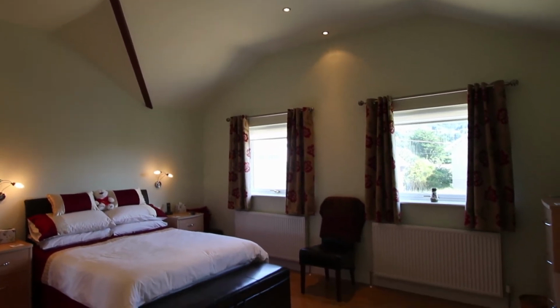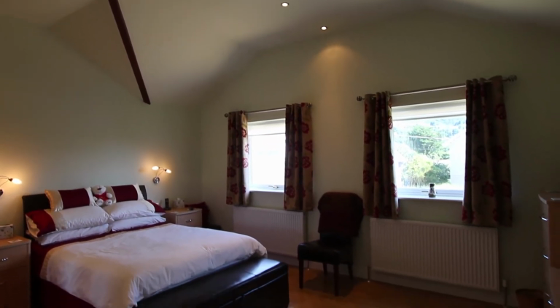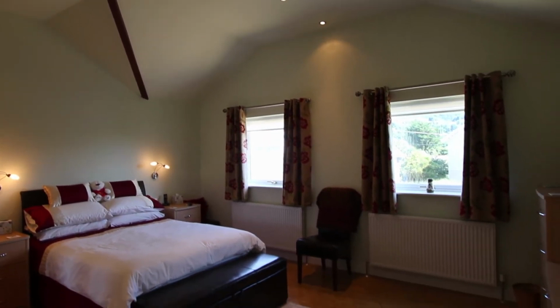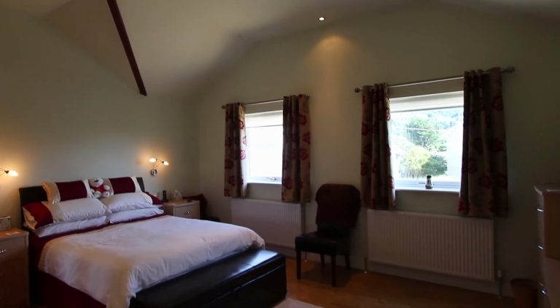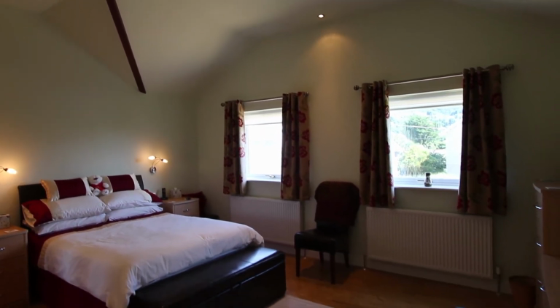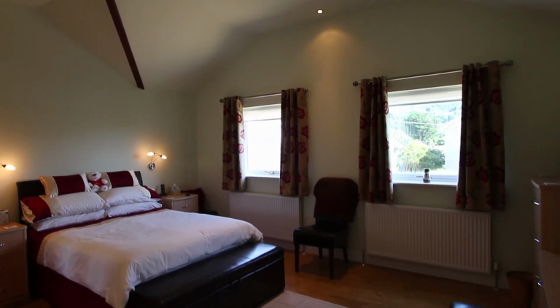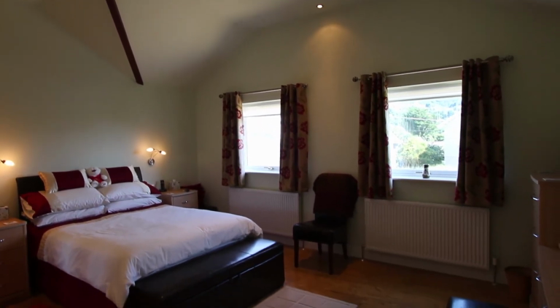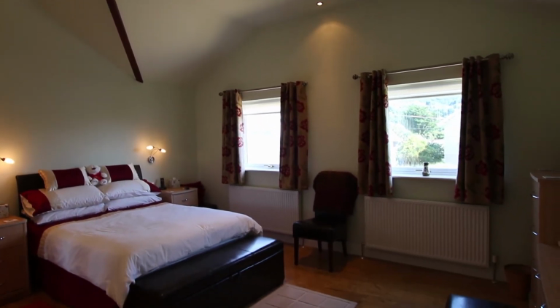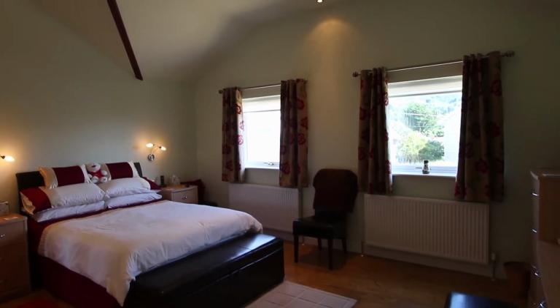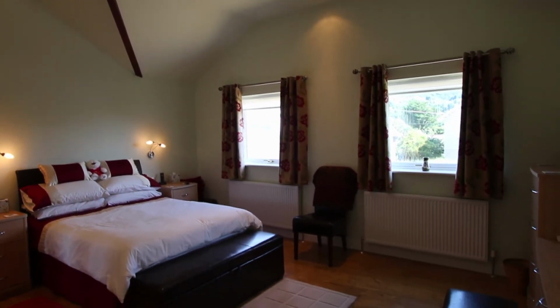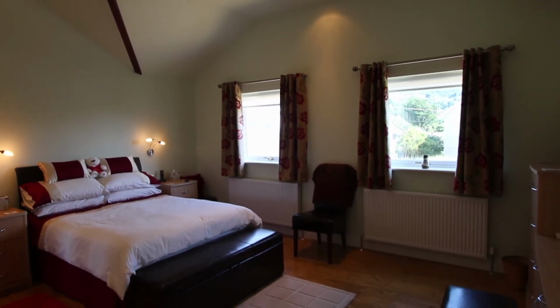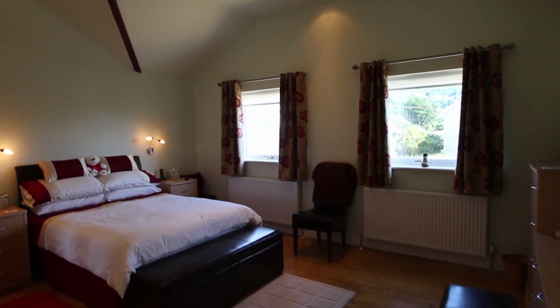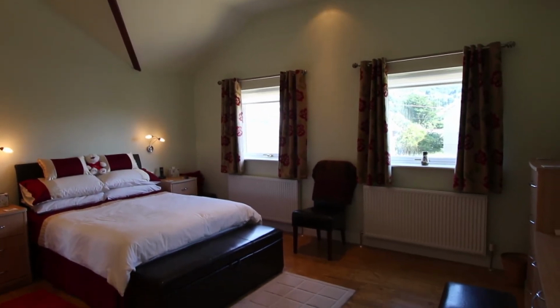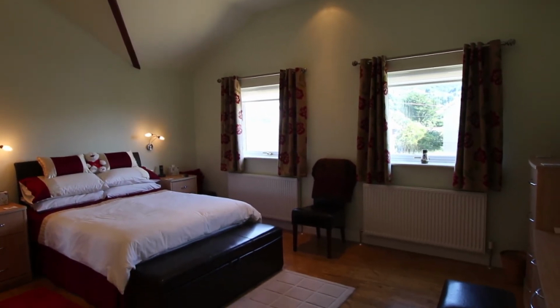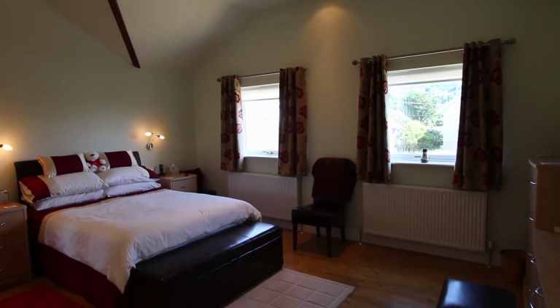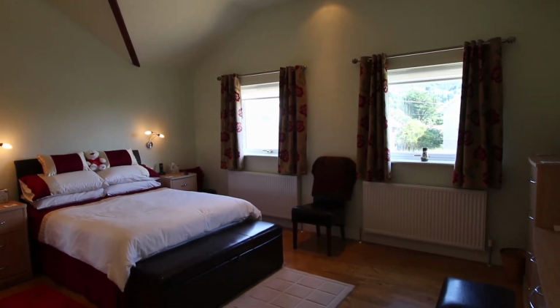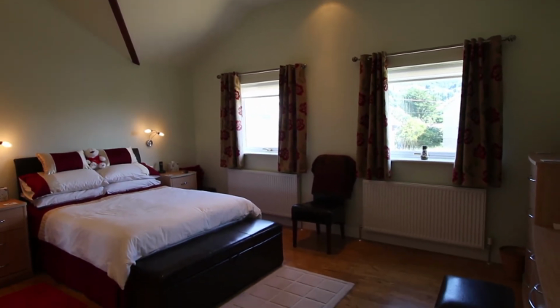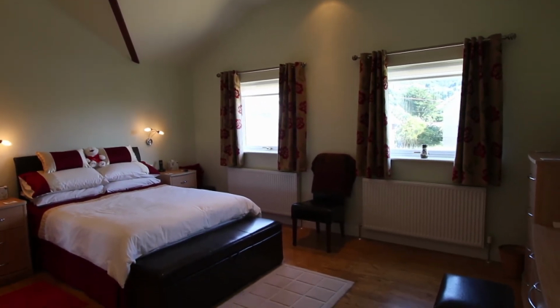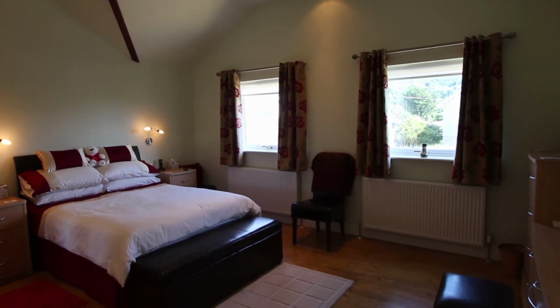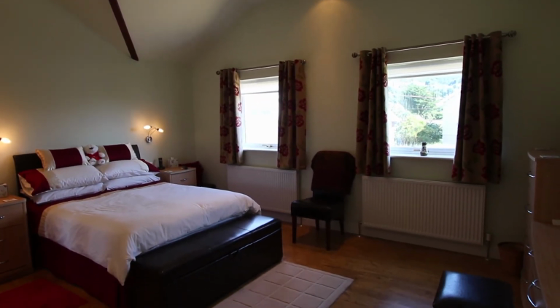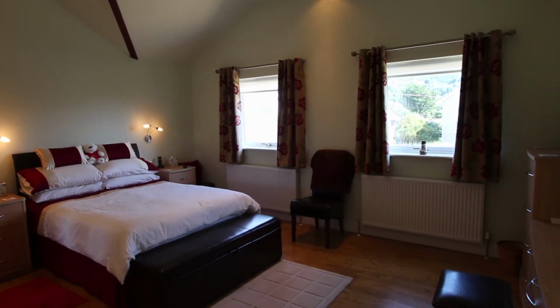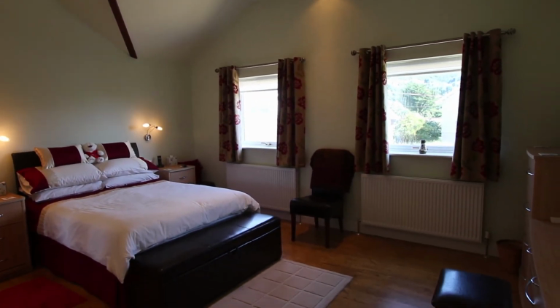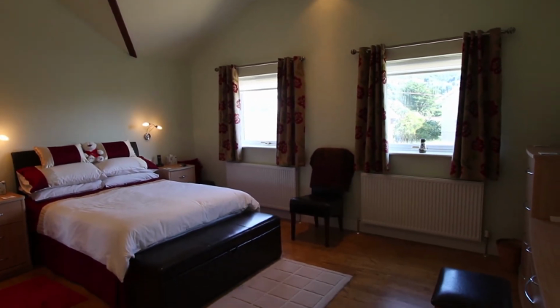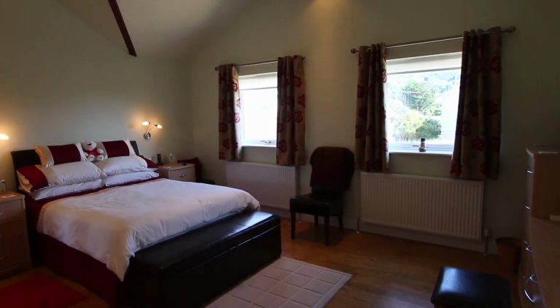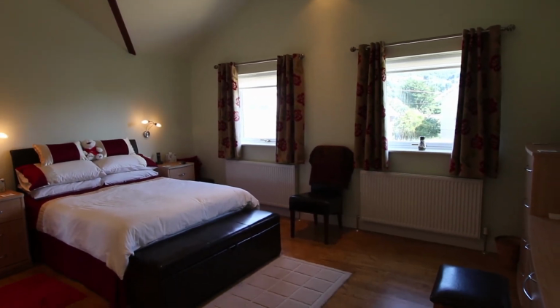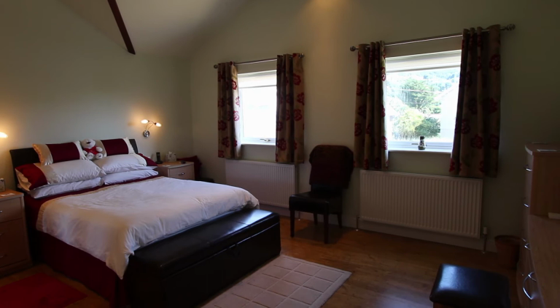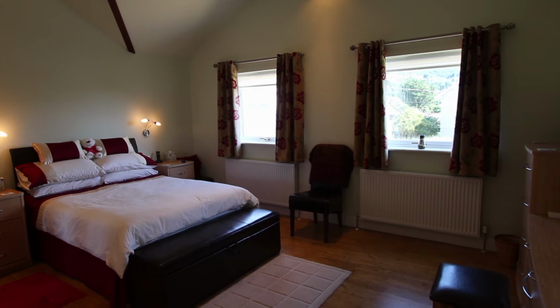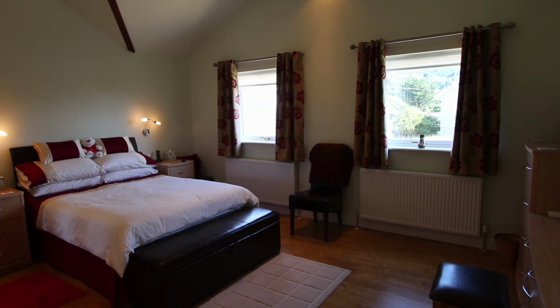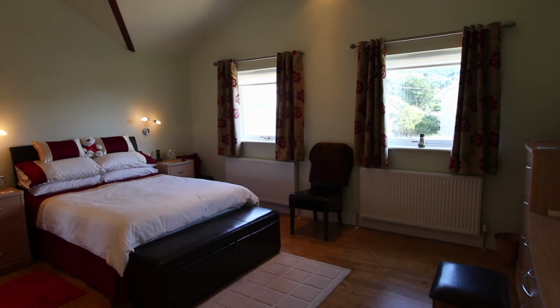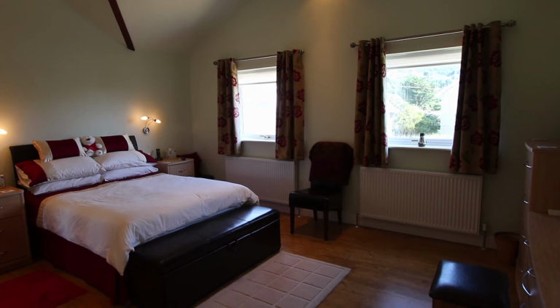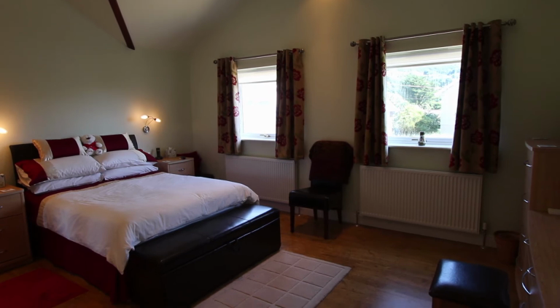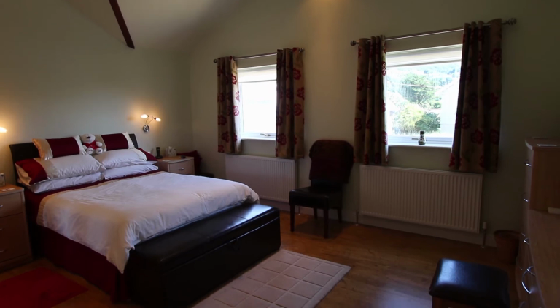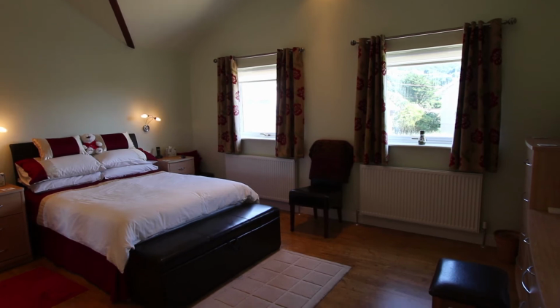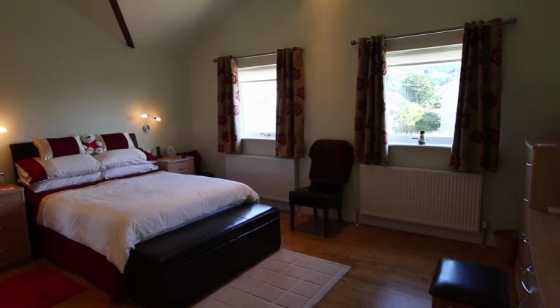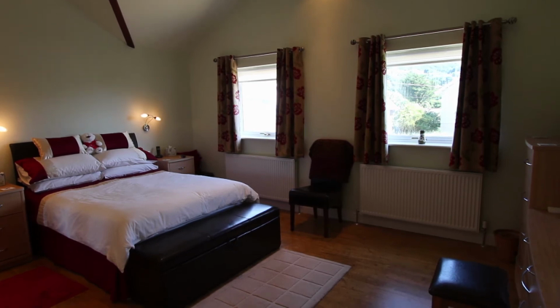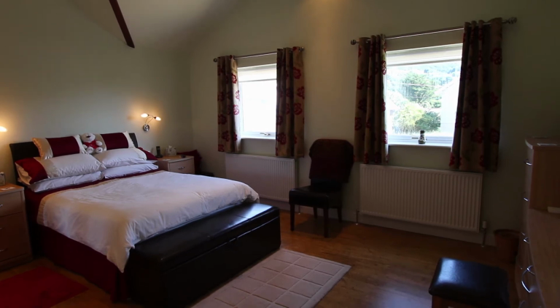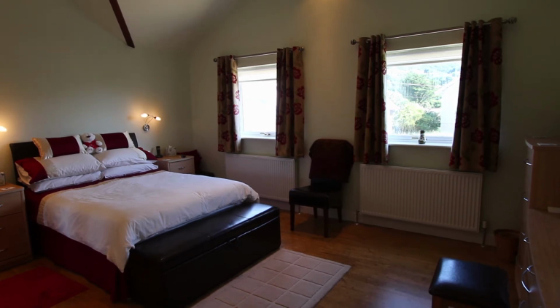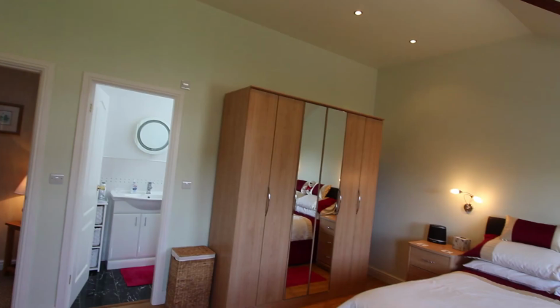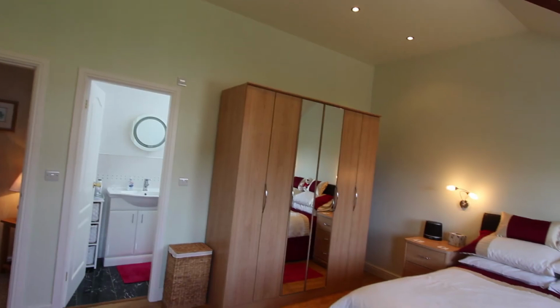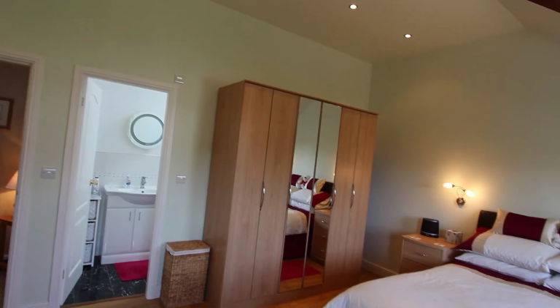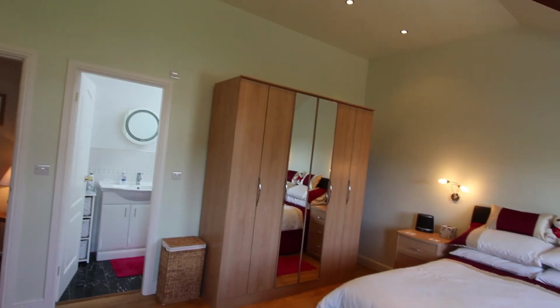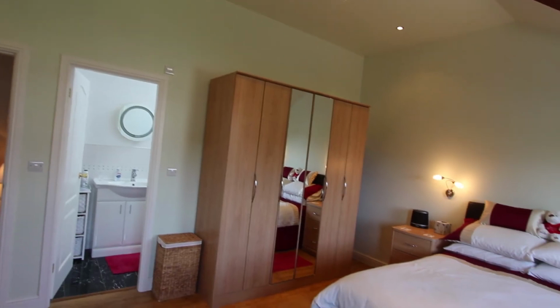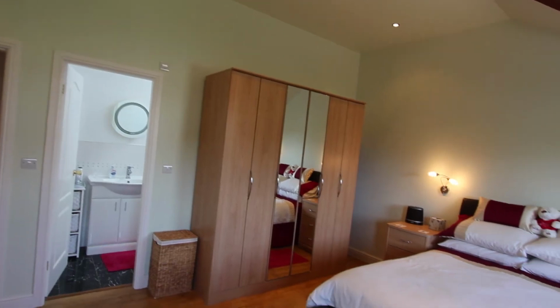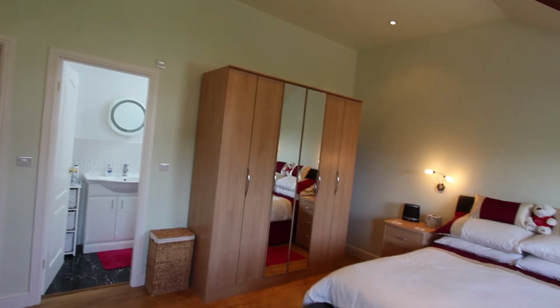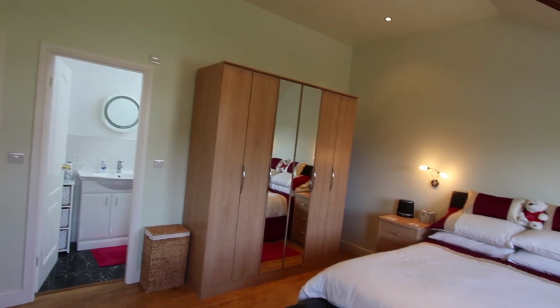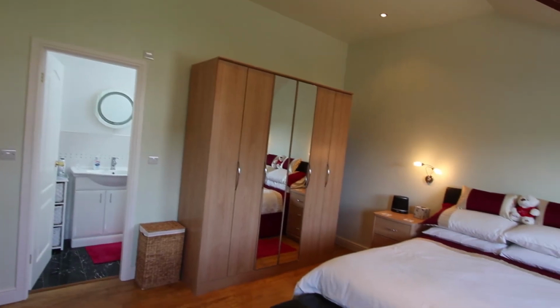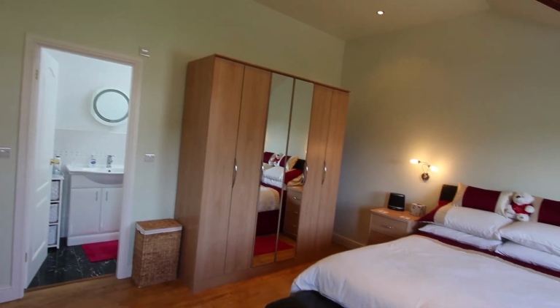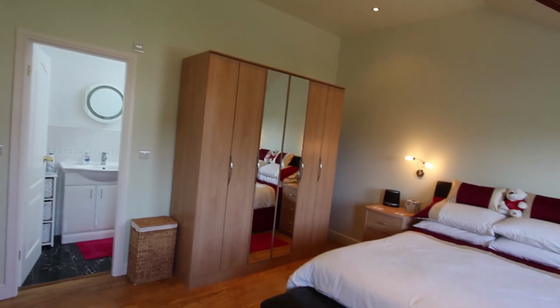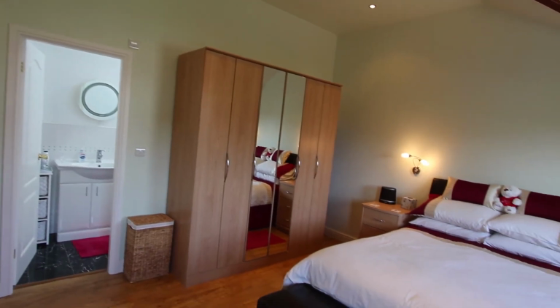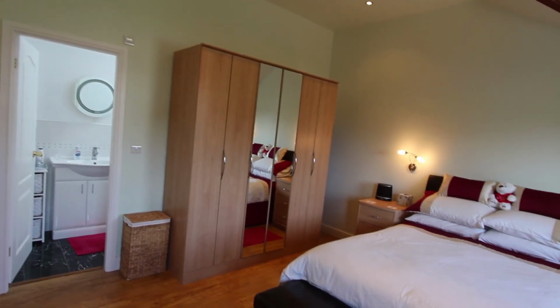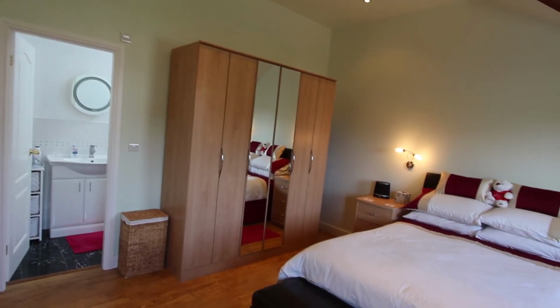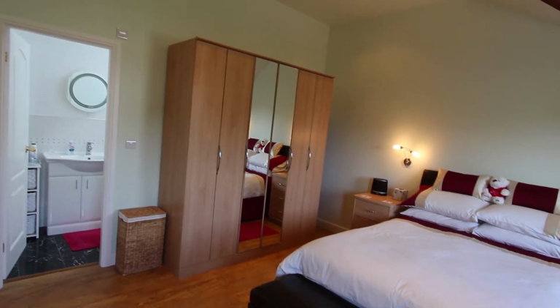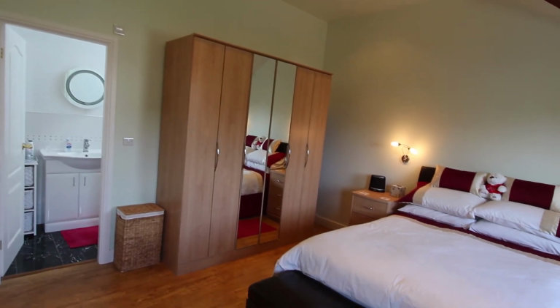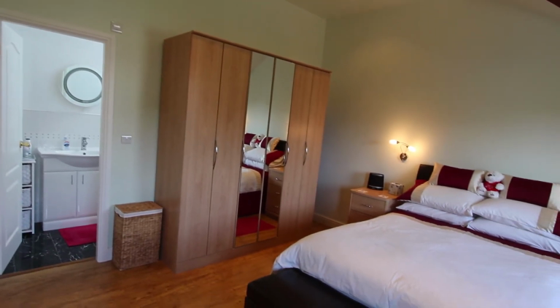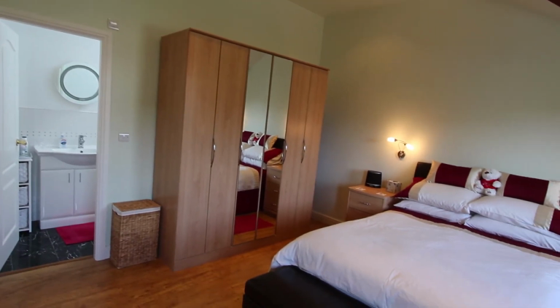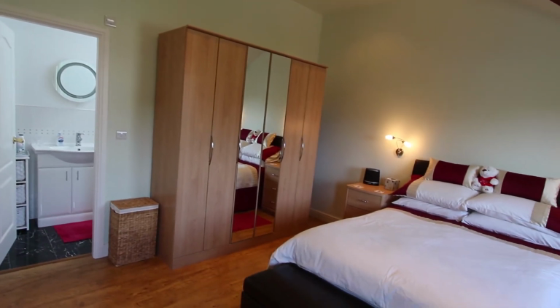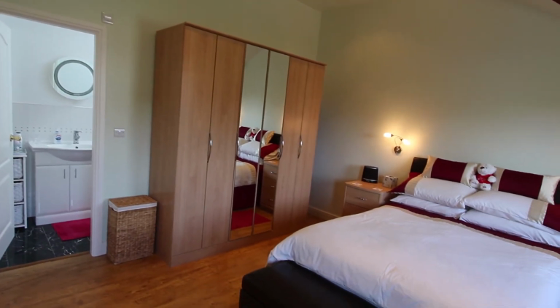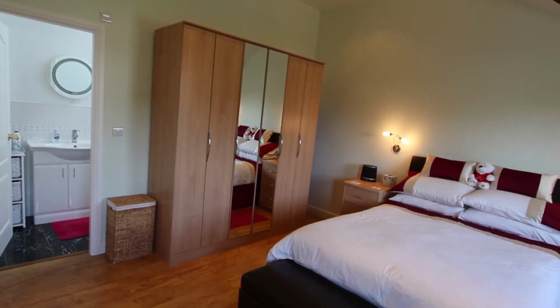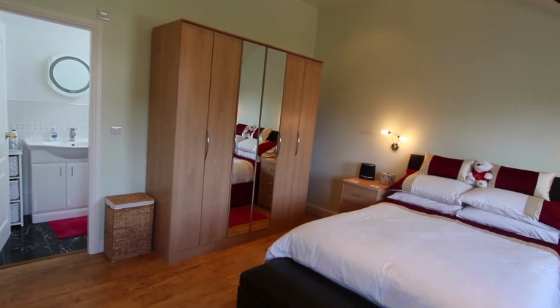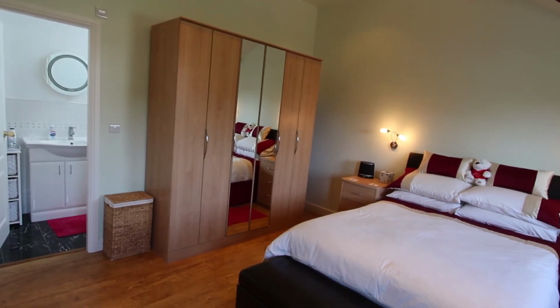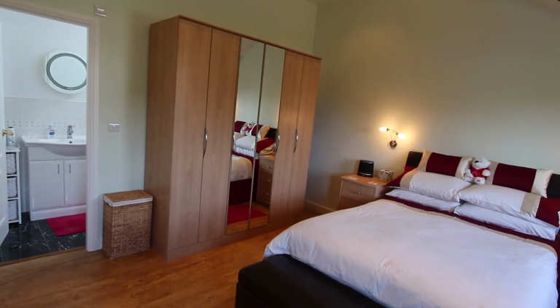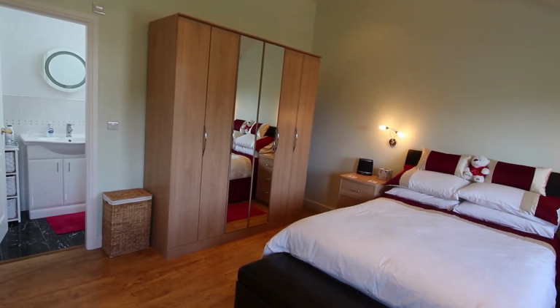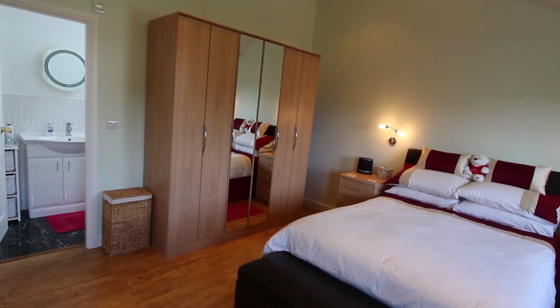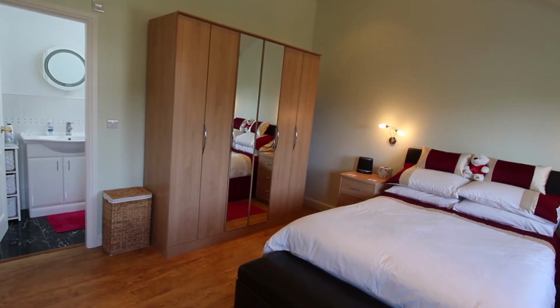This is the fabulous main bedroom. There's a view of the castle out the front and it's got an en-suite shower at the back.